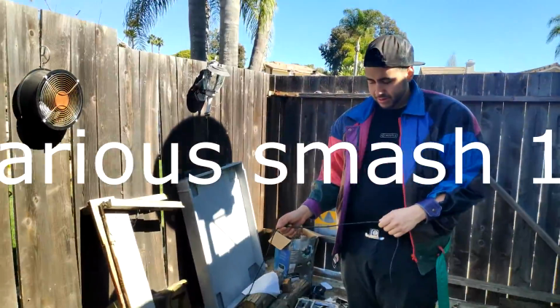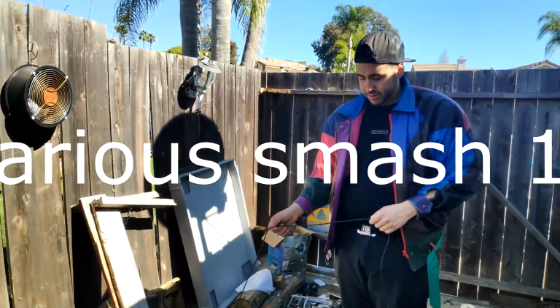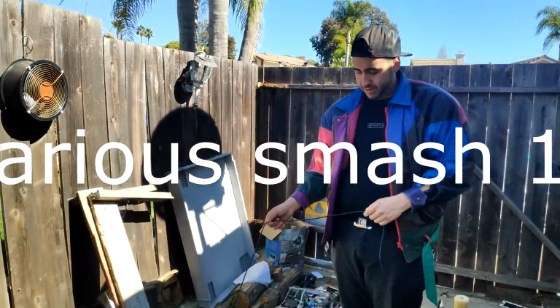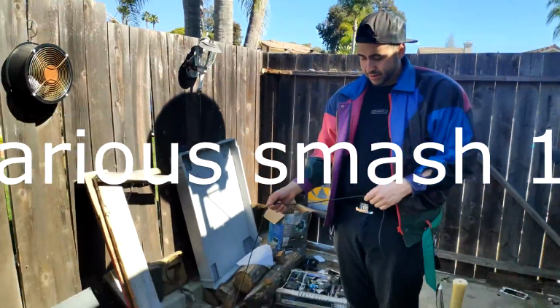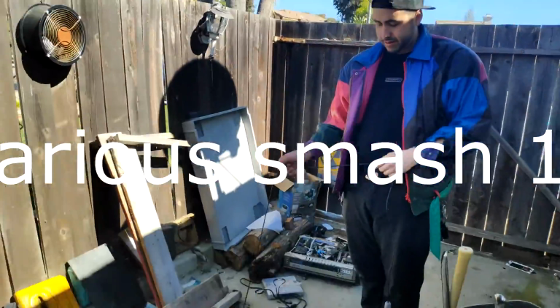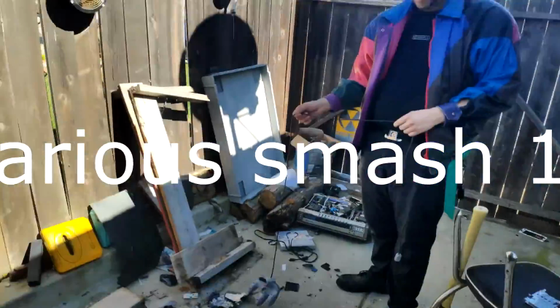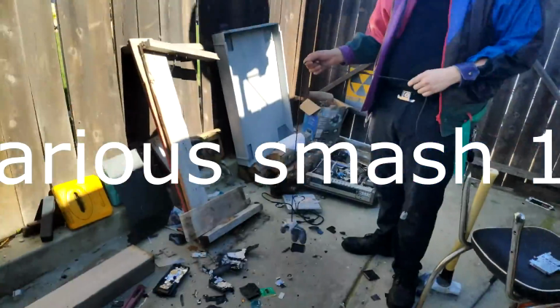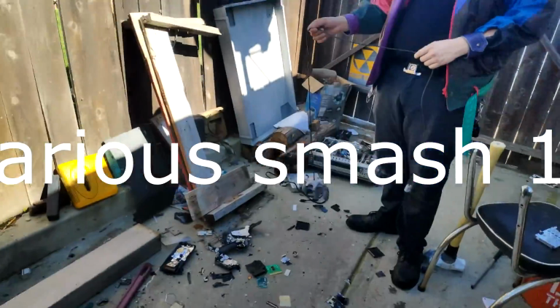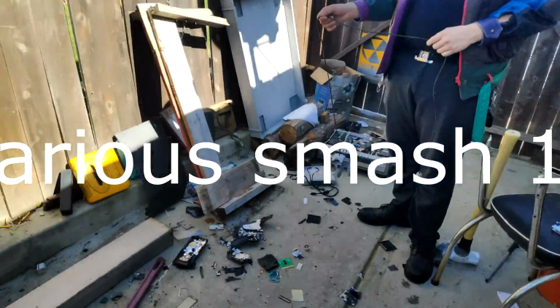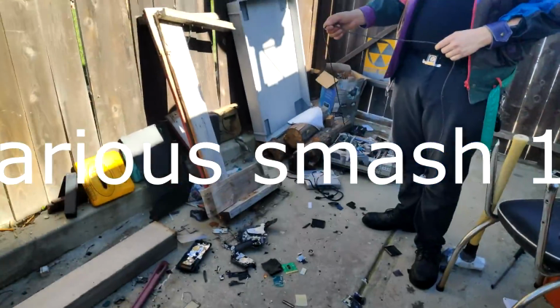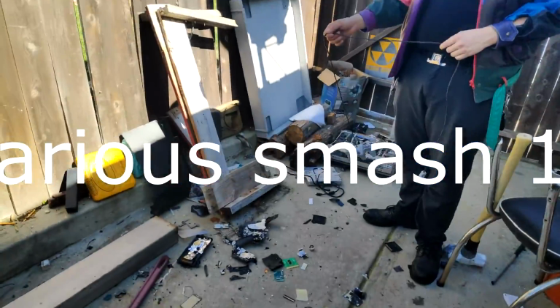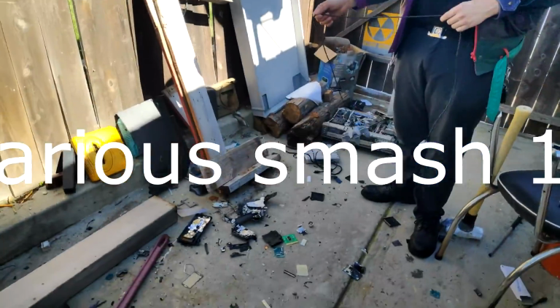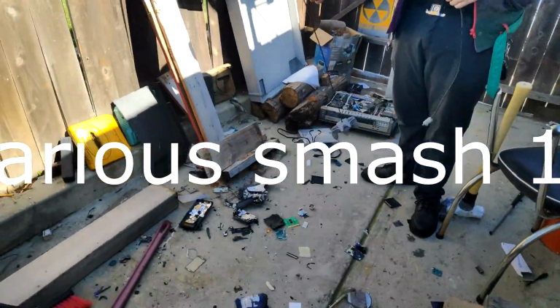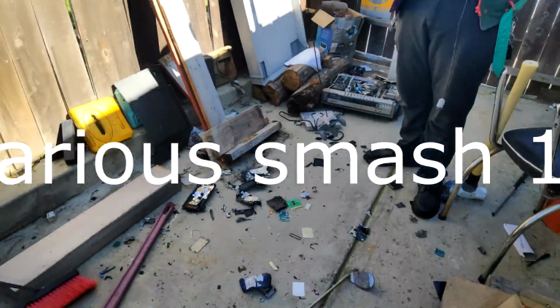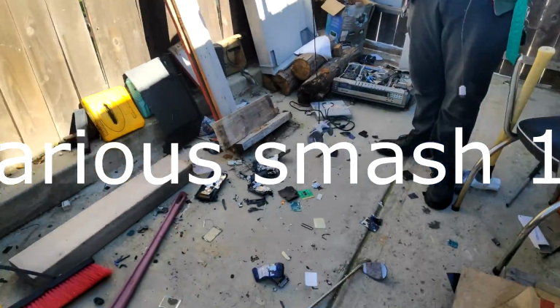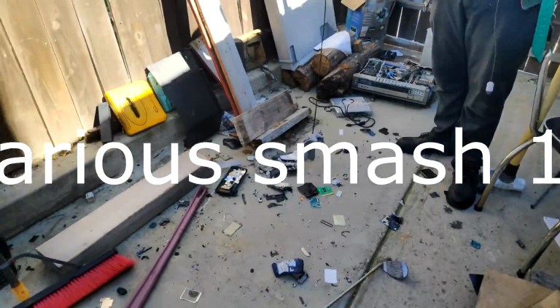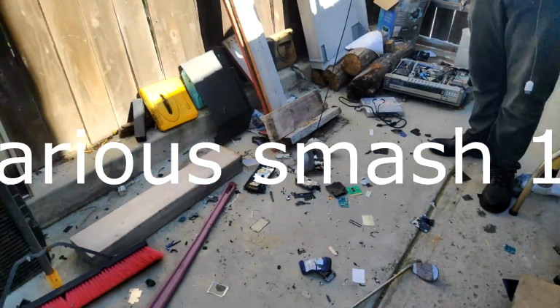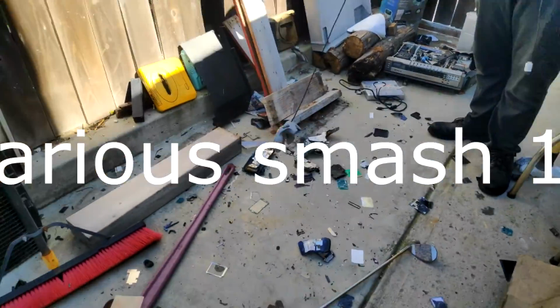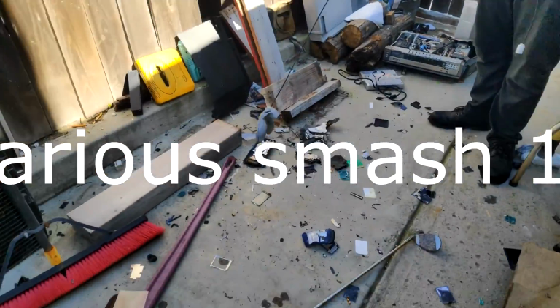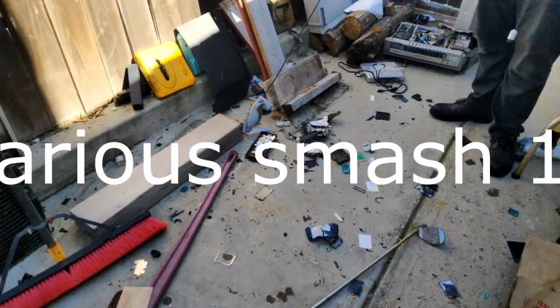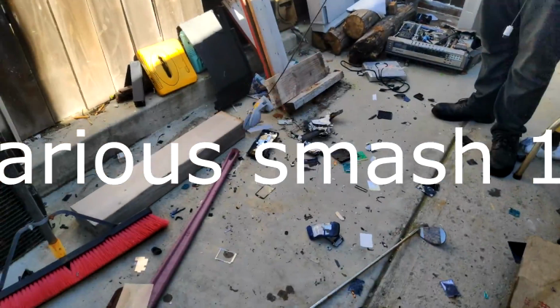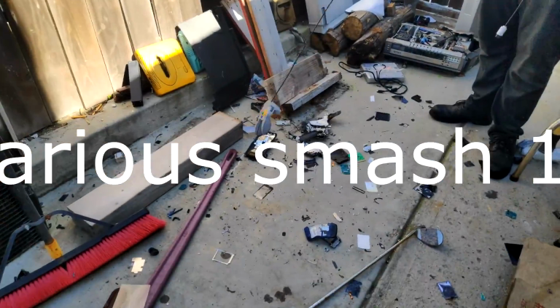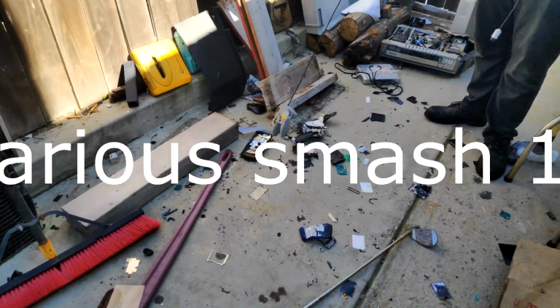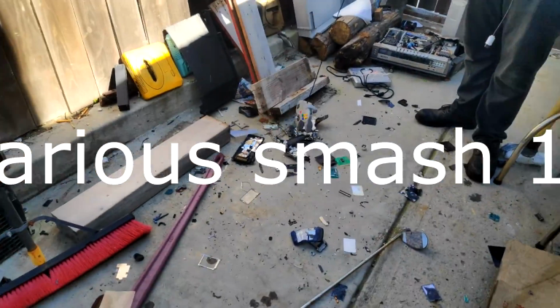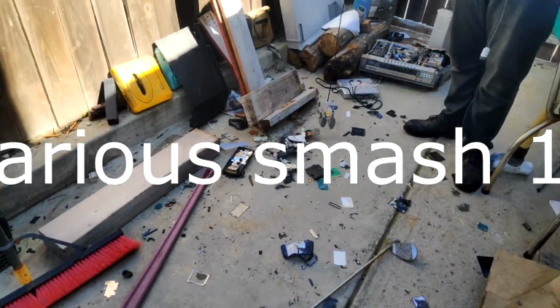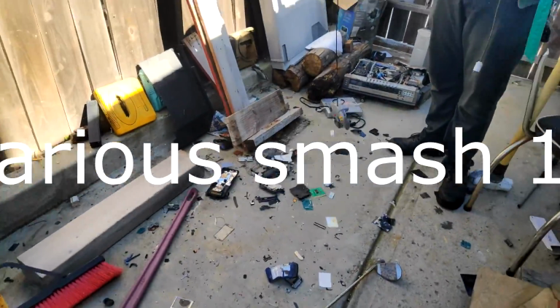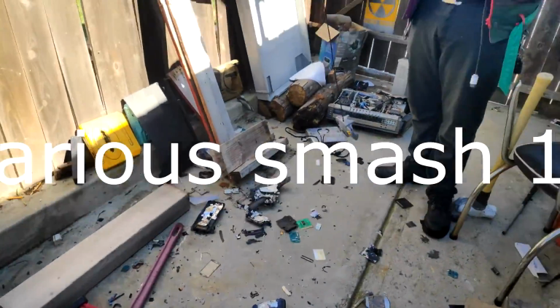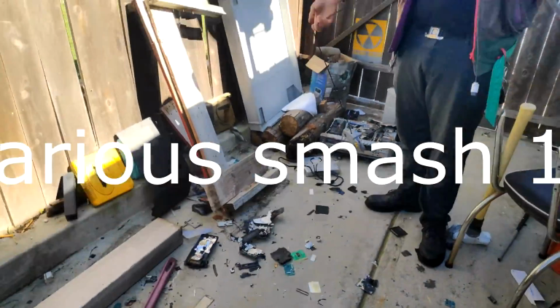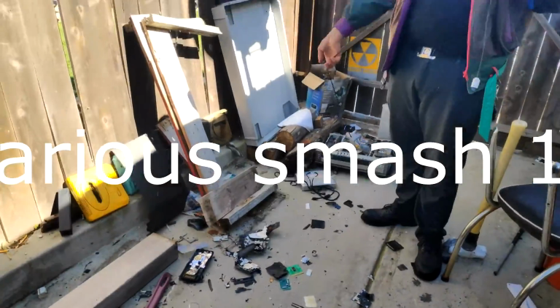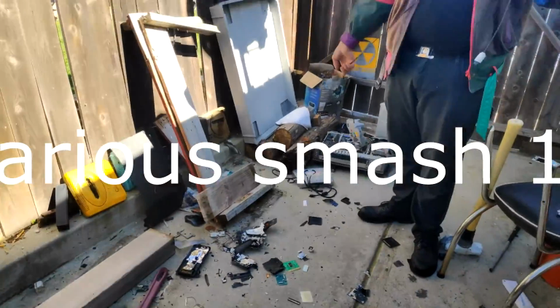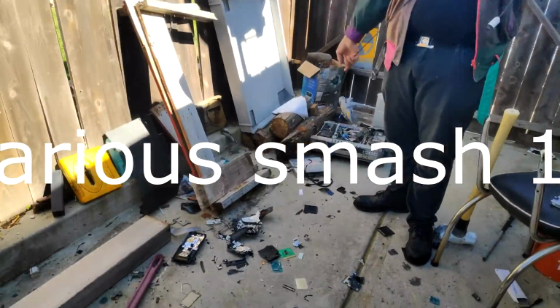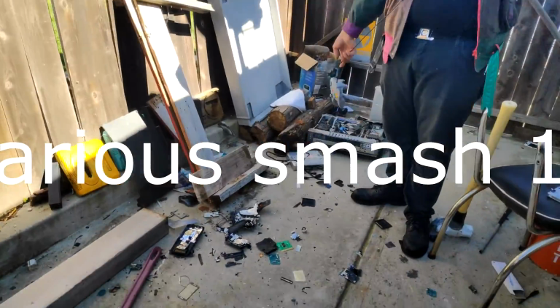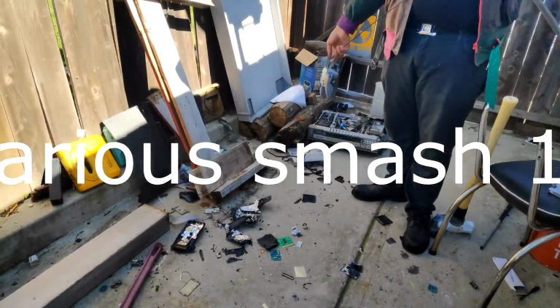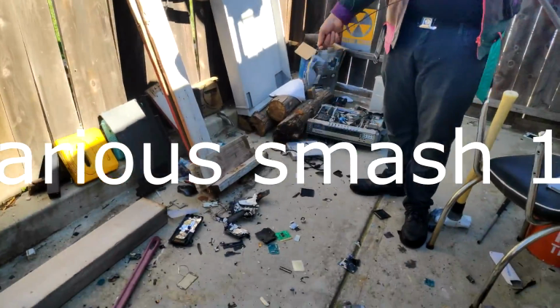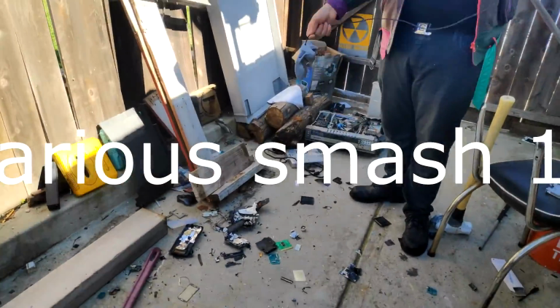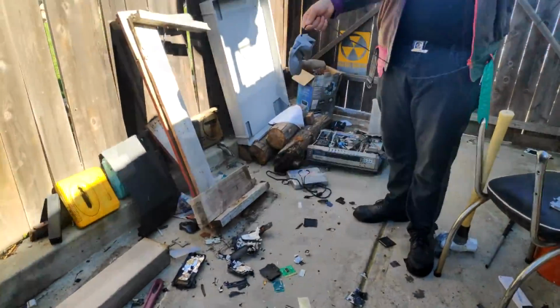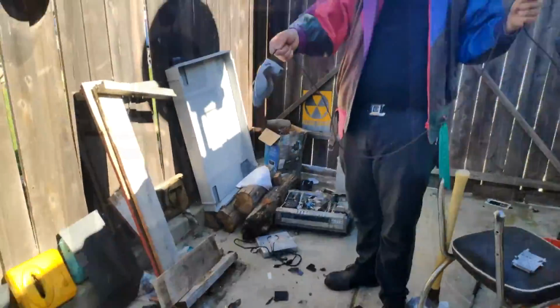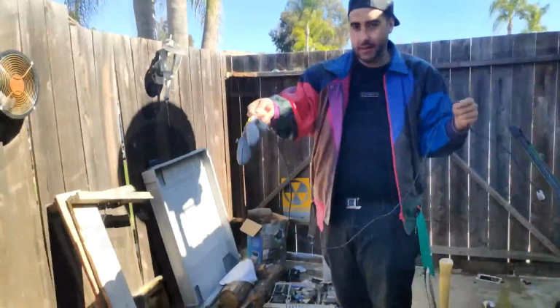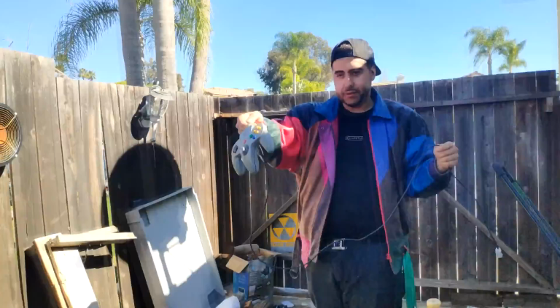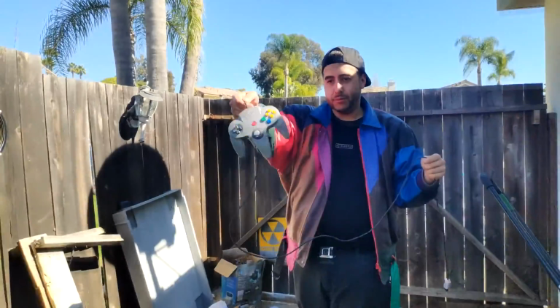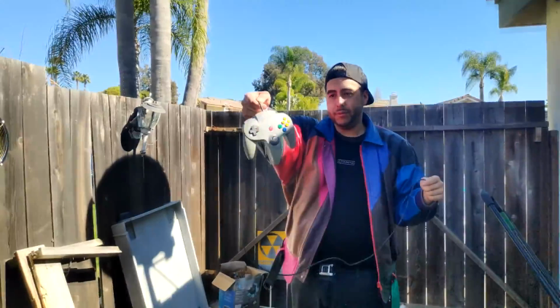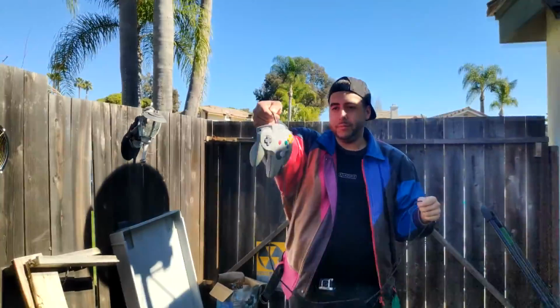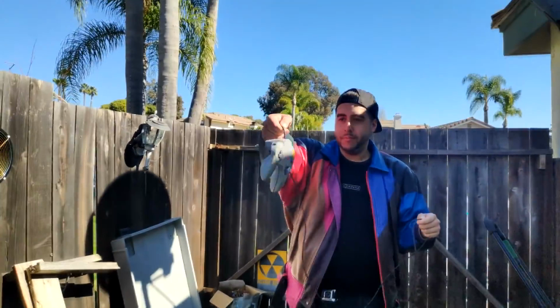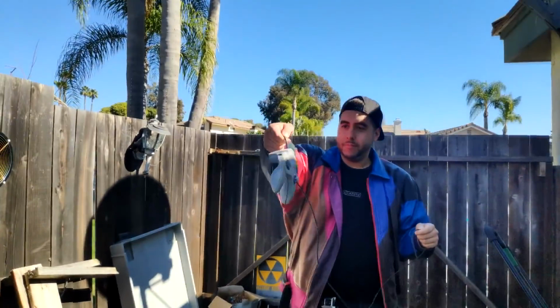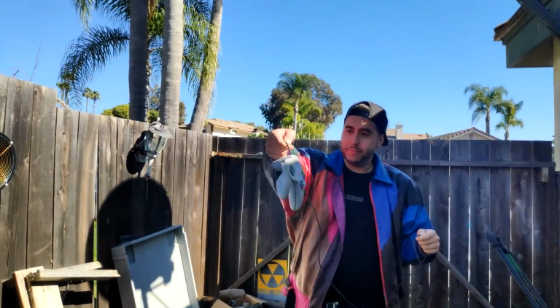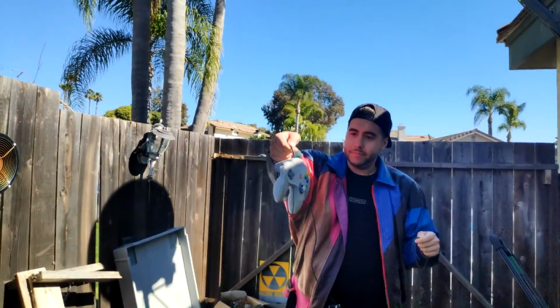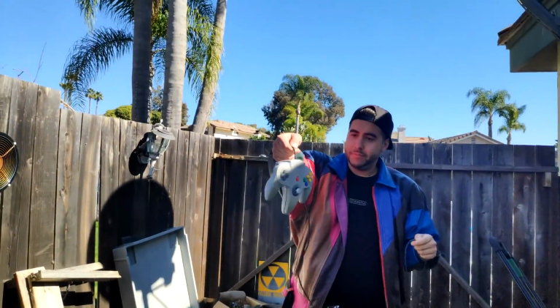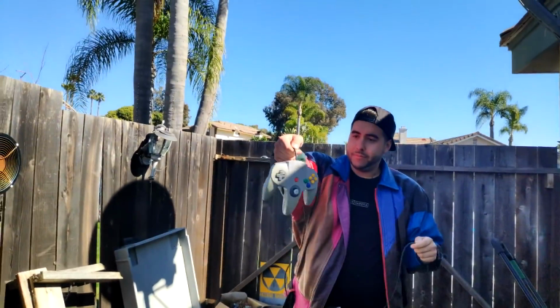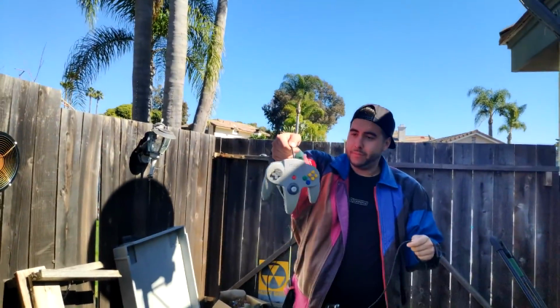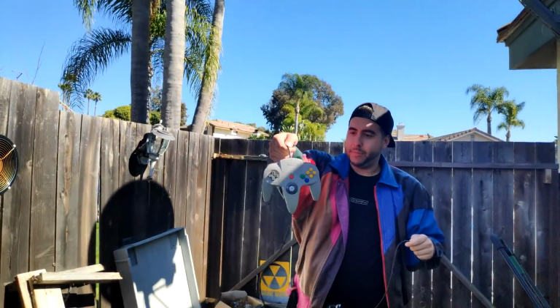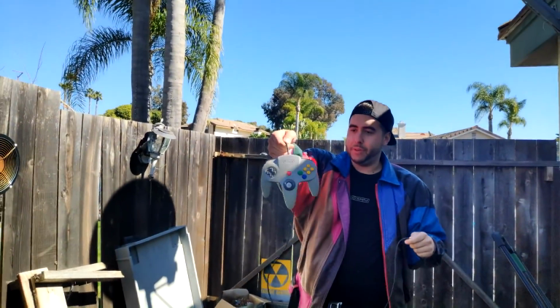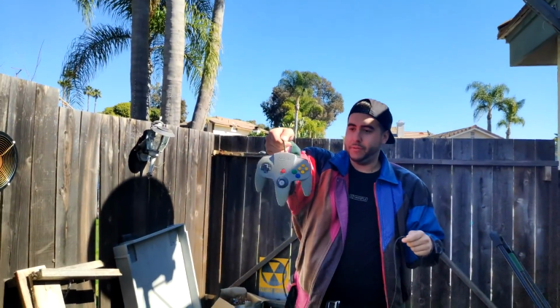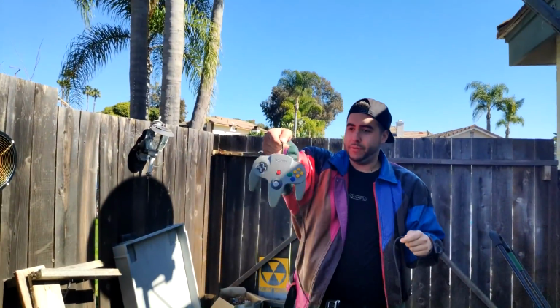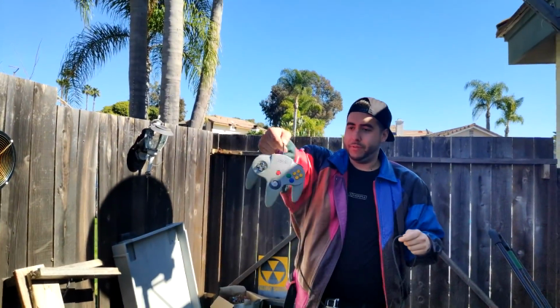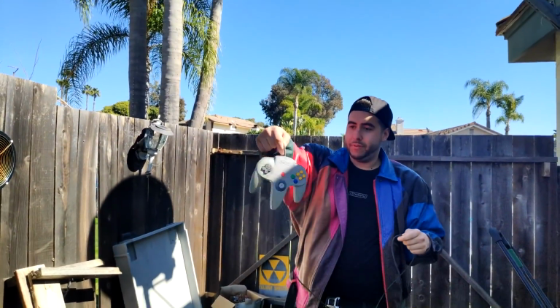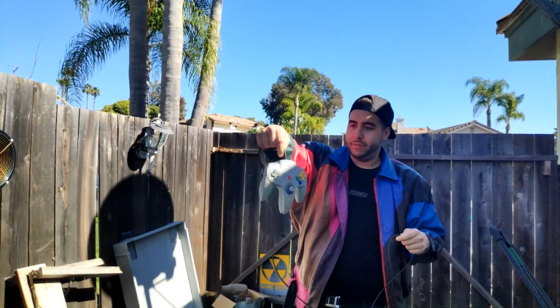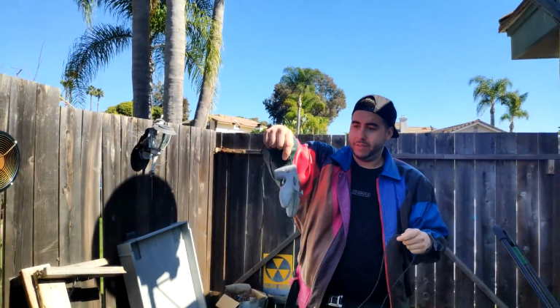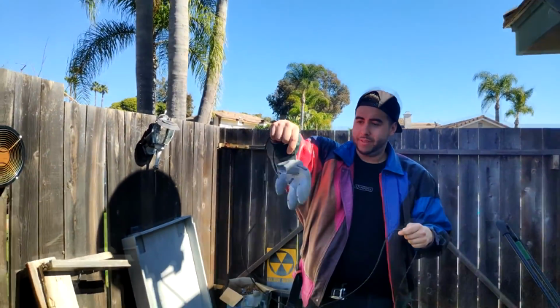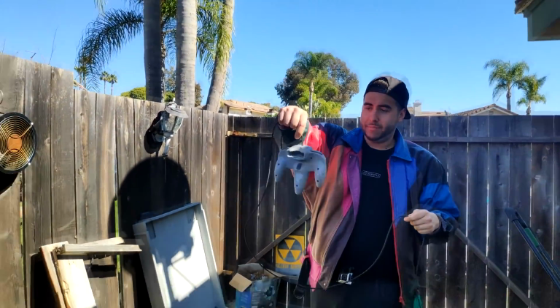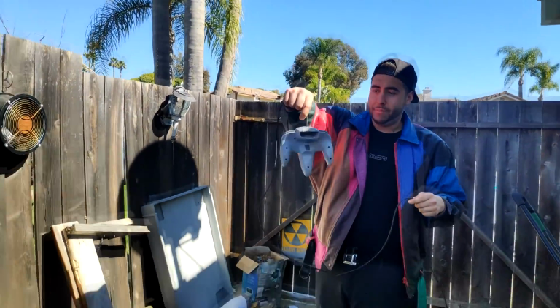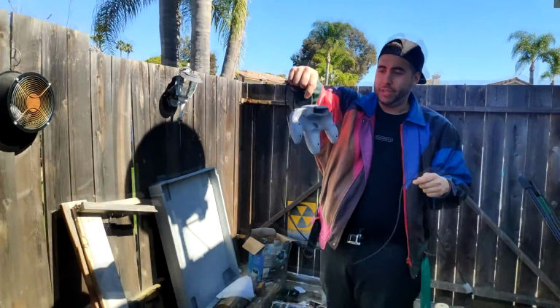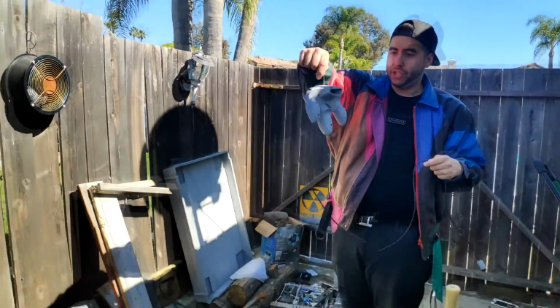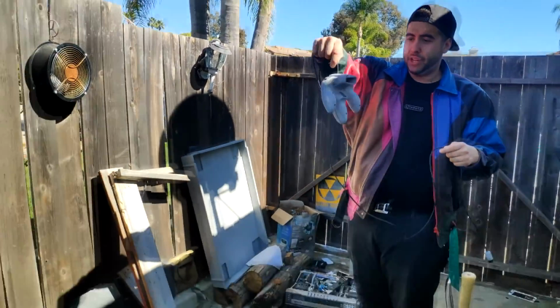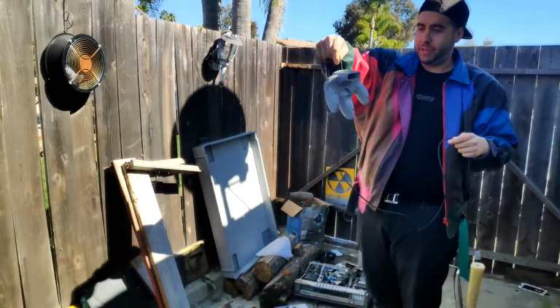Do you have the really nice N64 controller? Yeah, look at this one. Mint. Mint shape.